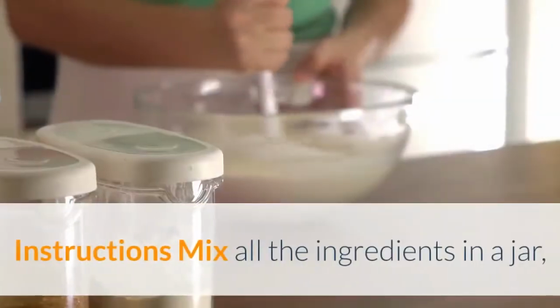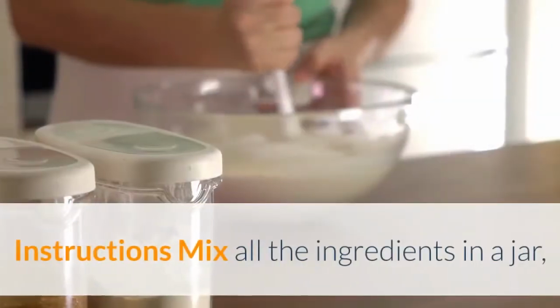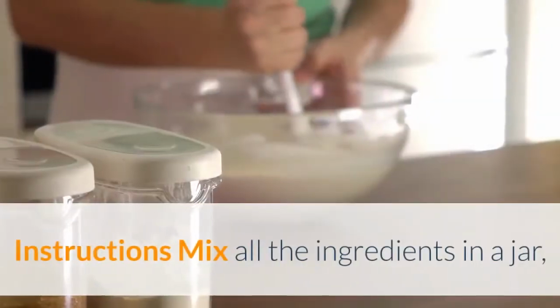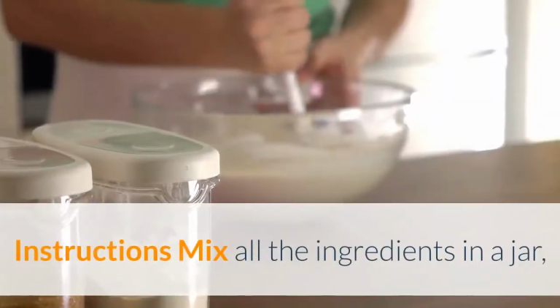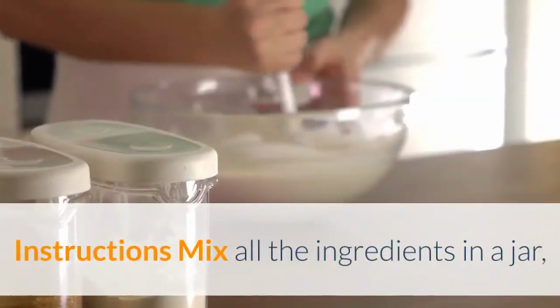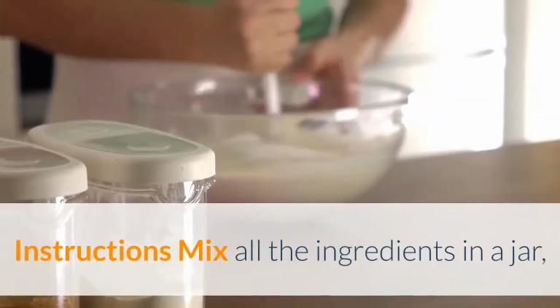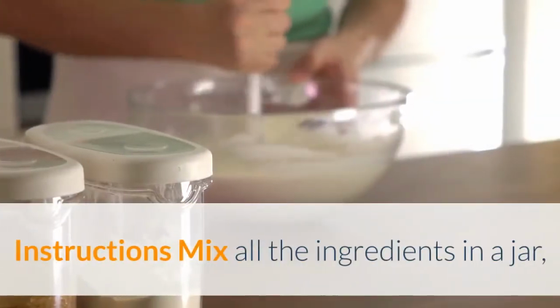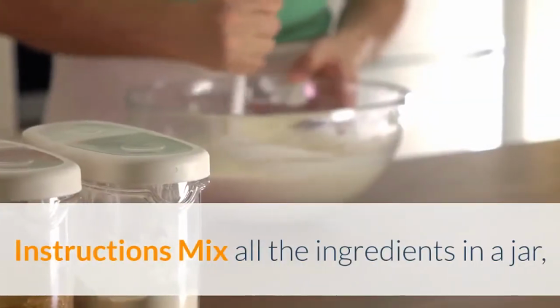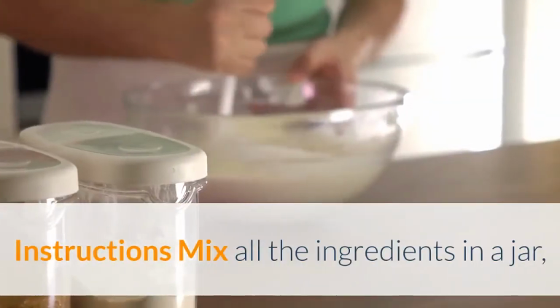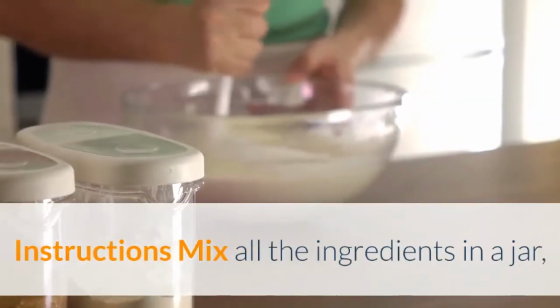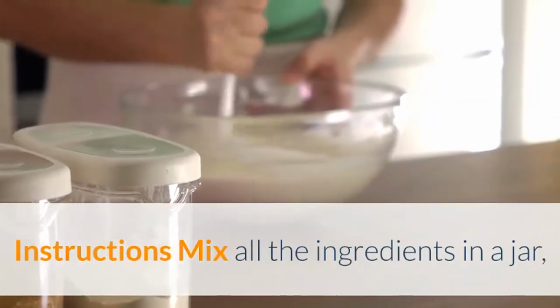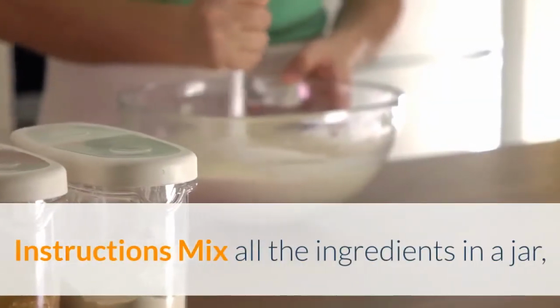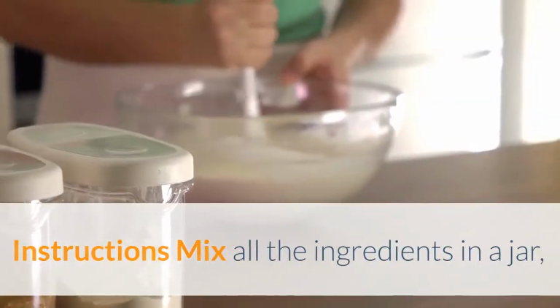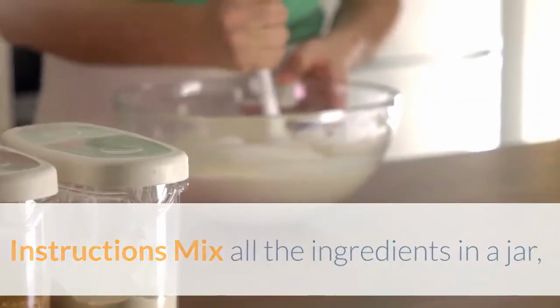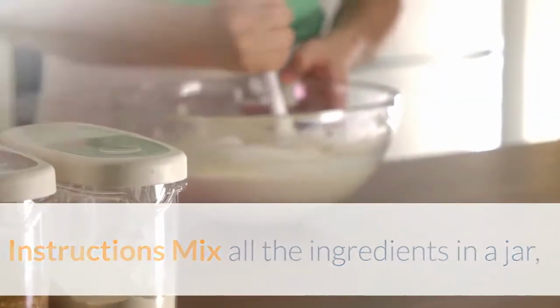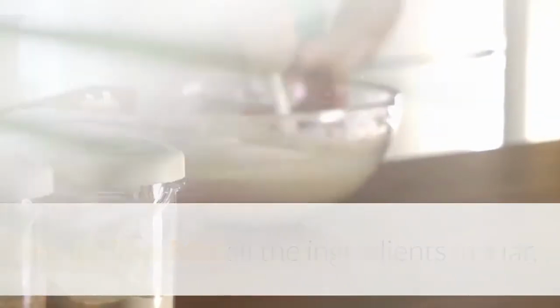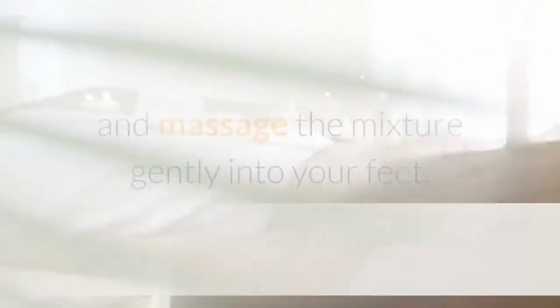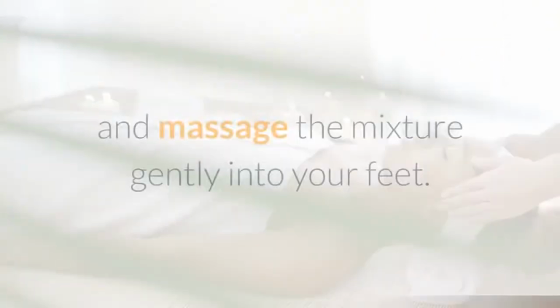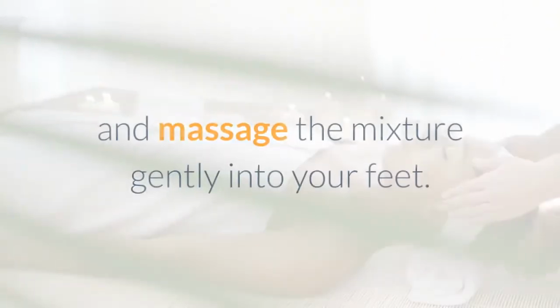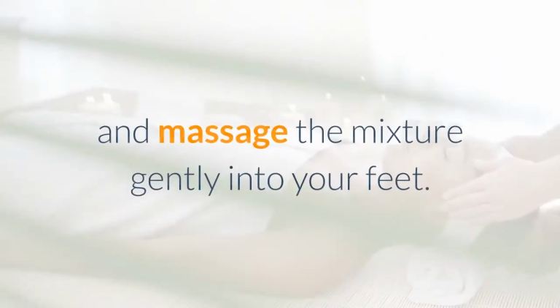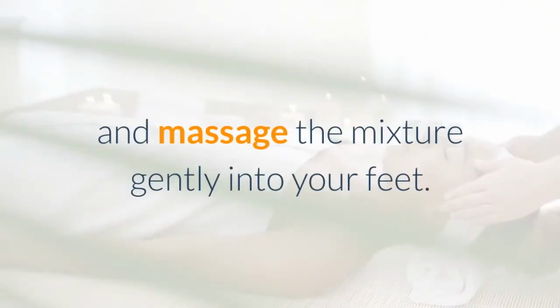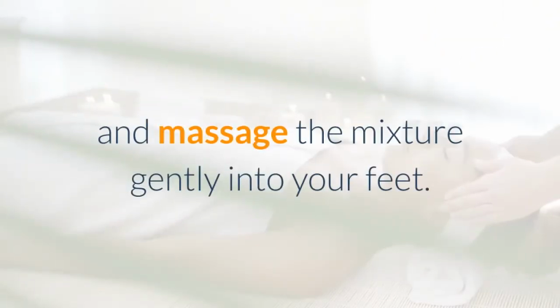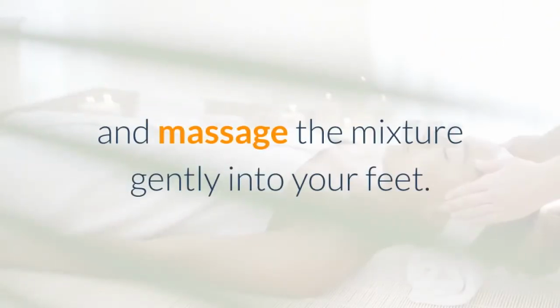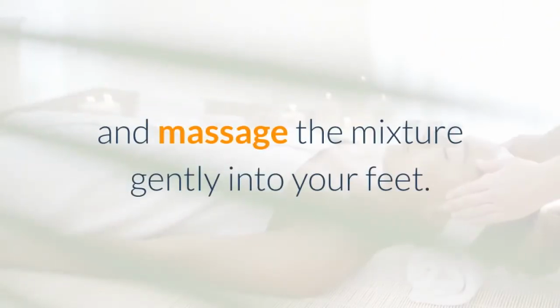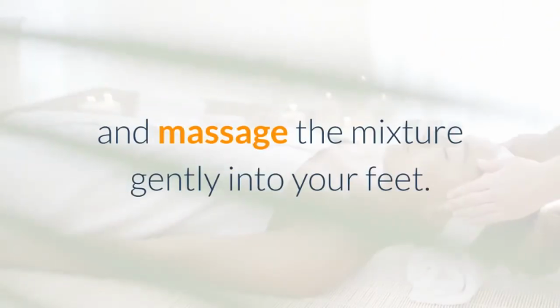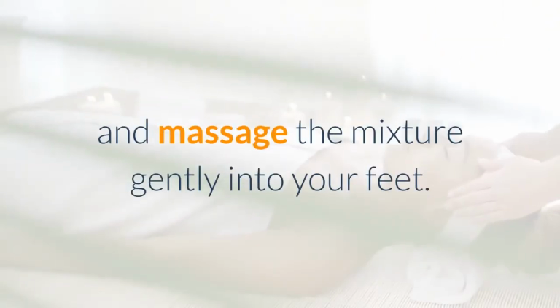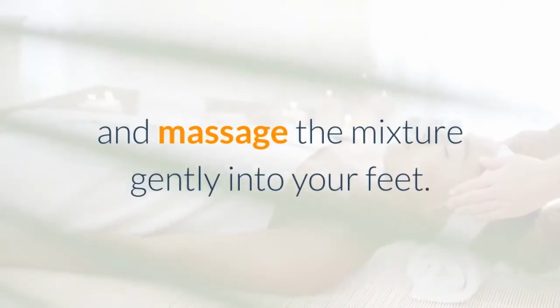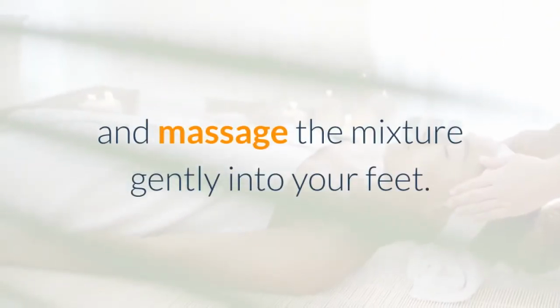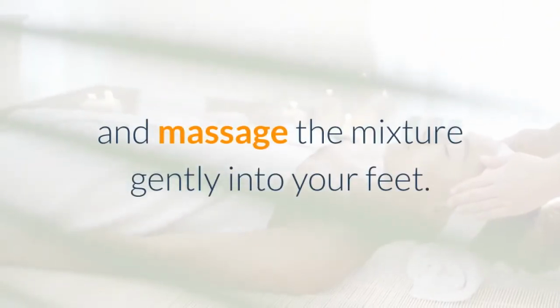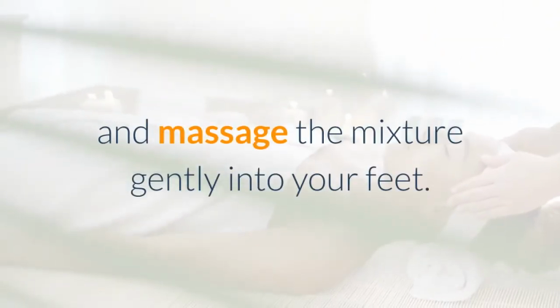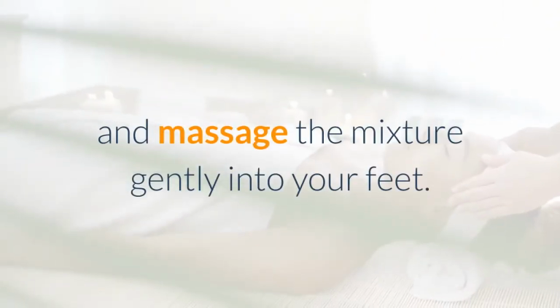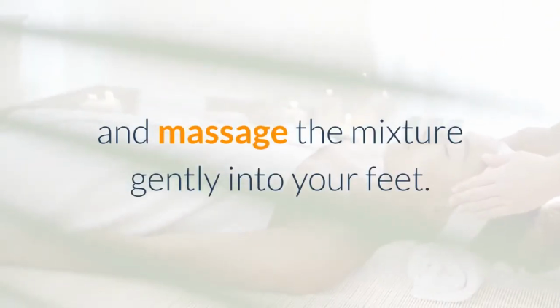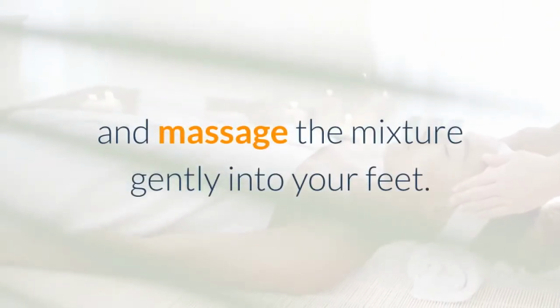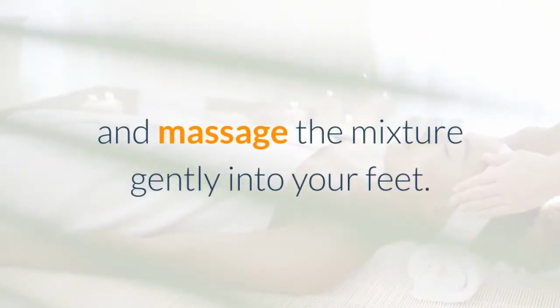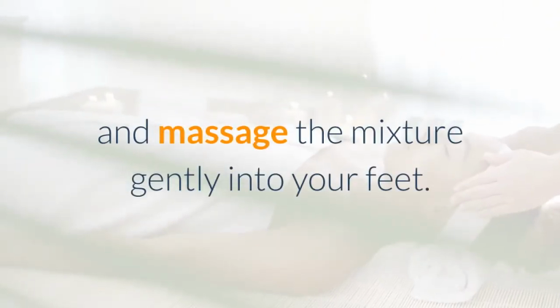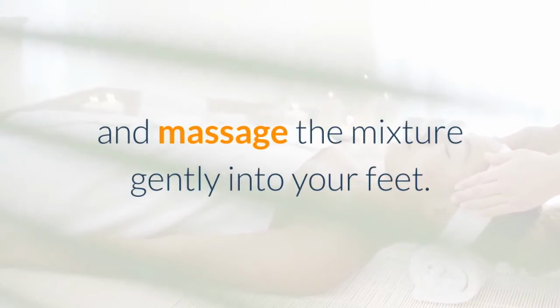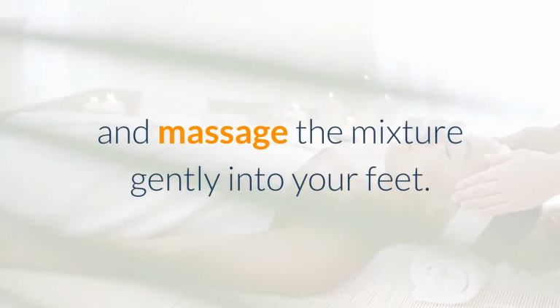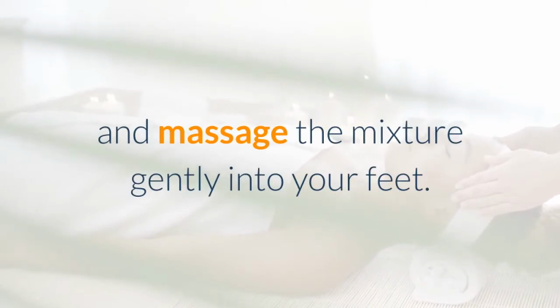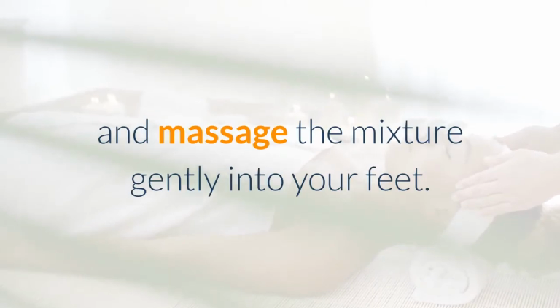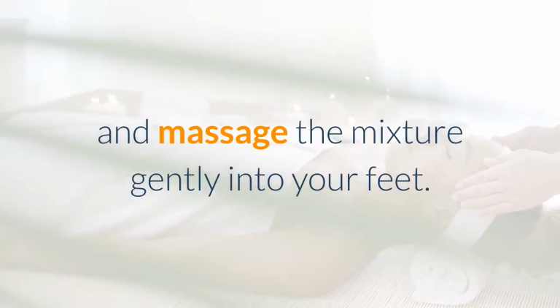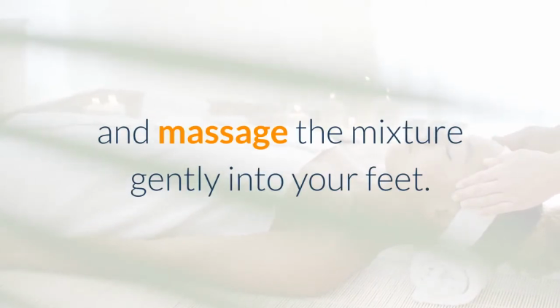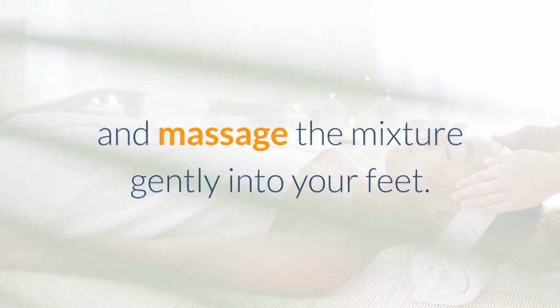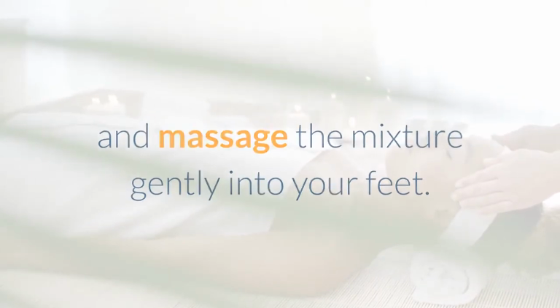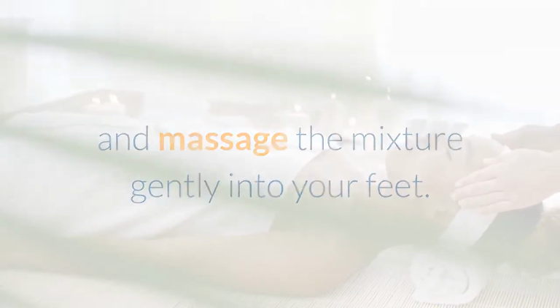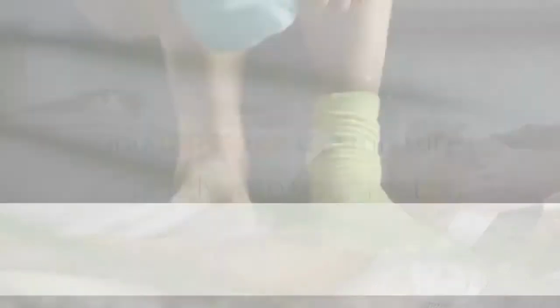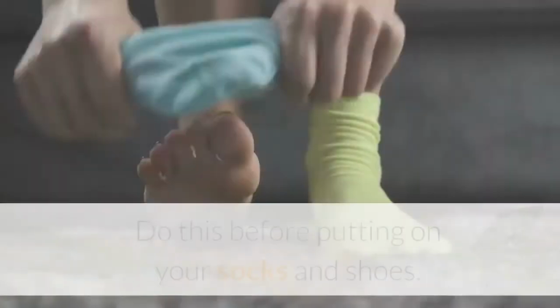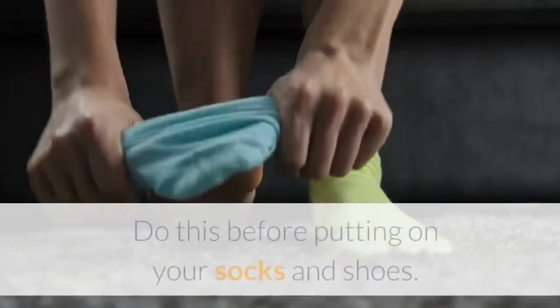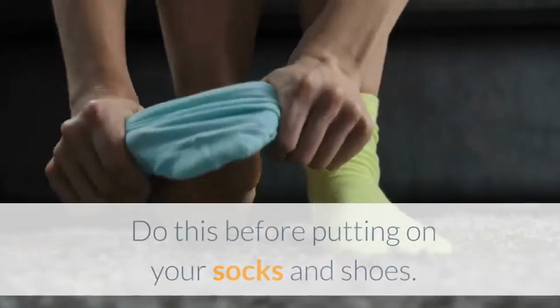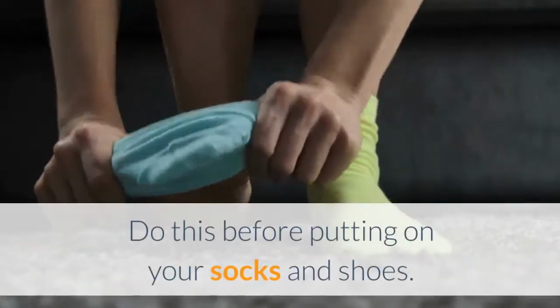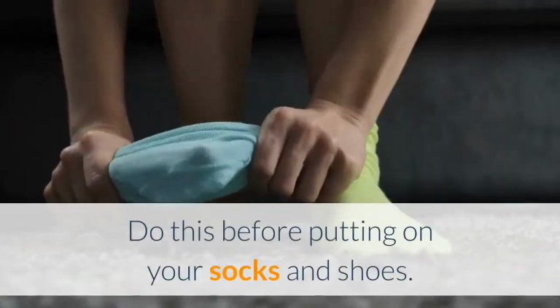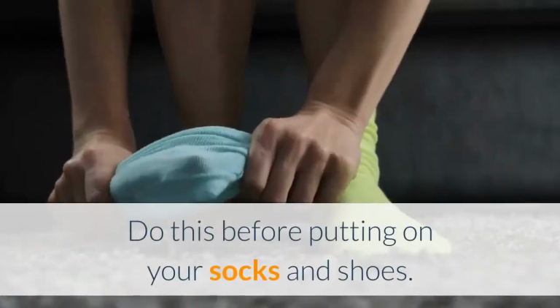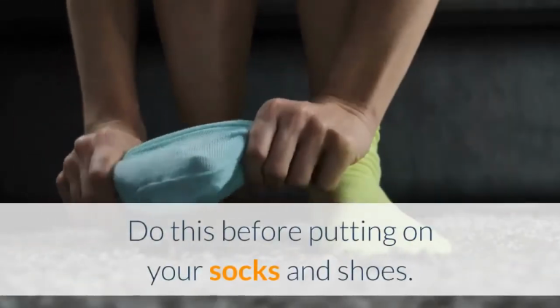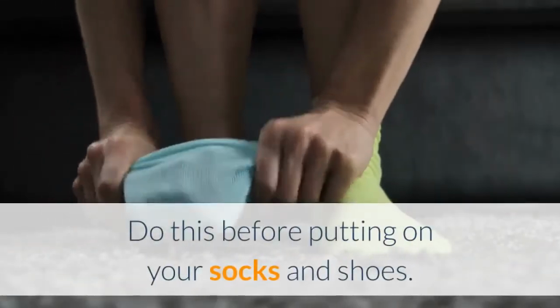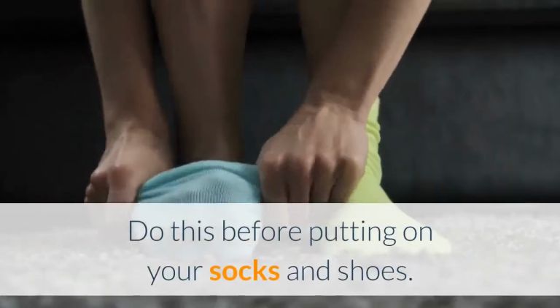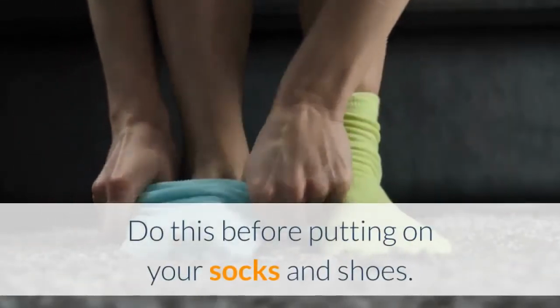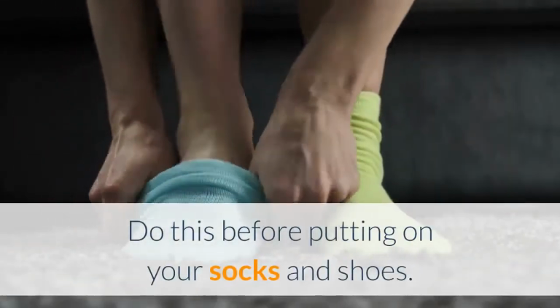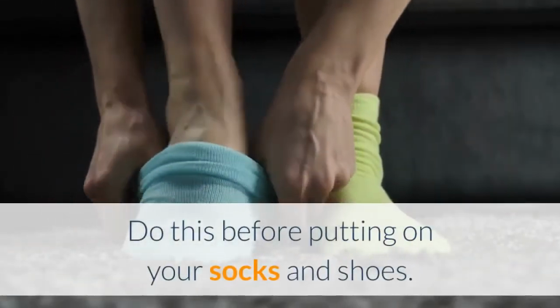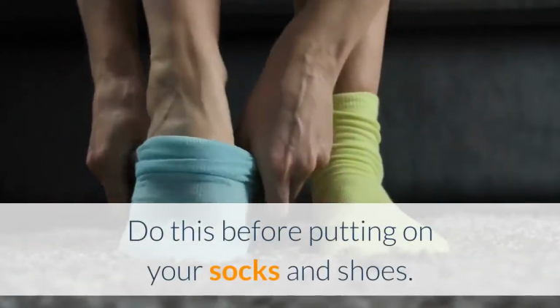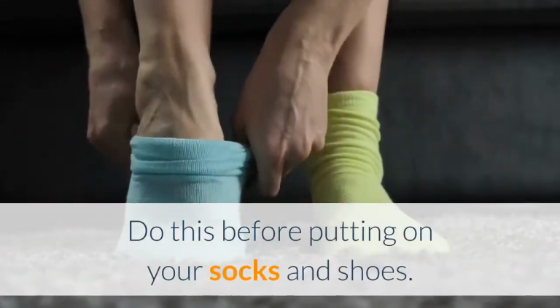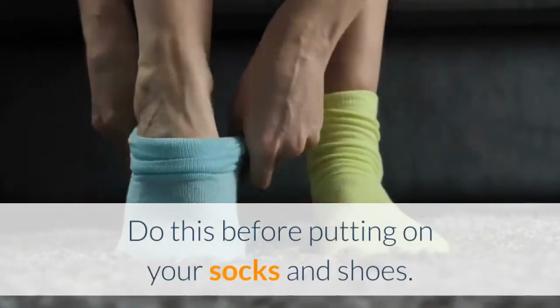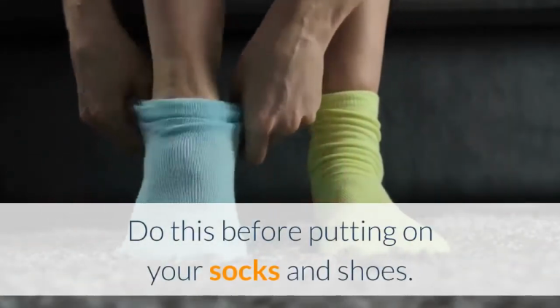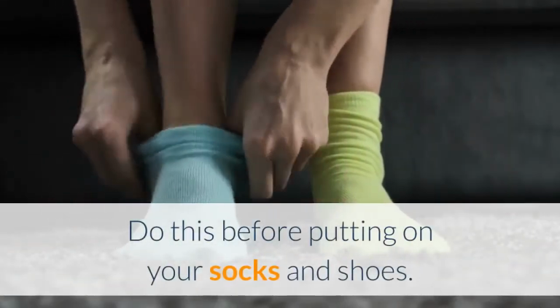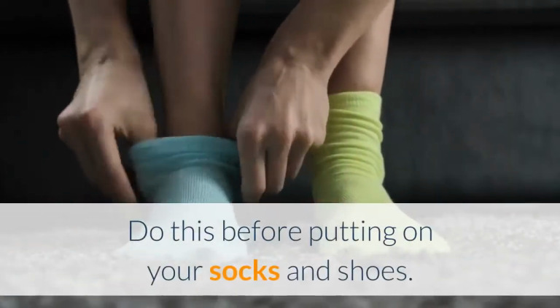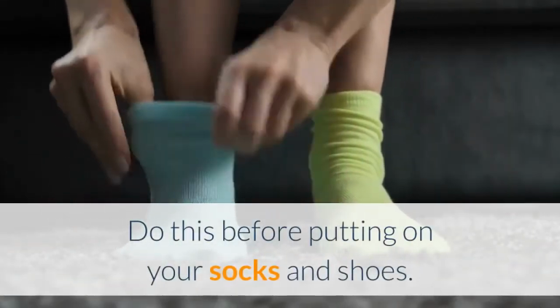Instructions: Mix all the ingredients in a jar and massage the mixture gently into your feet. Do this before putting on your socks and shoes.